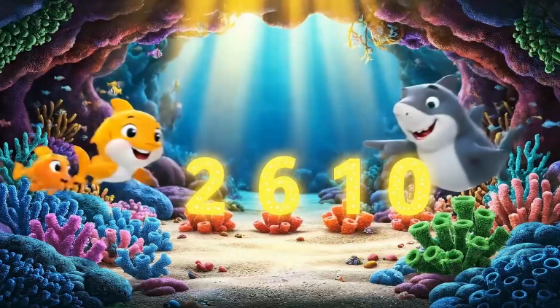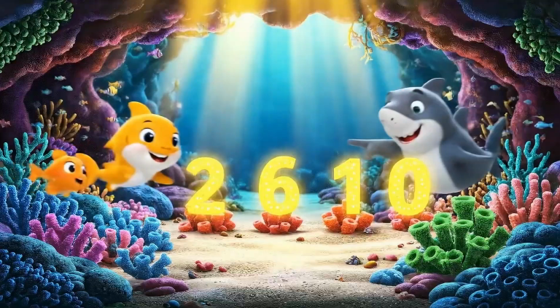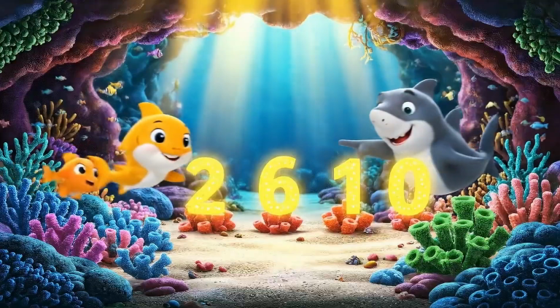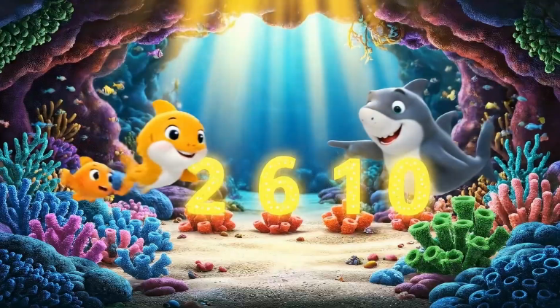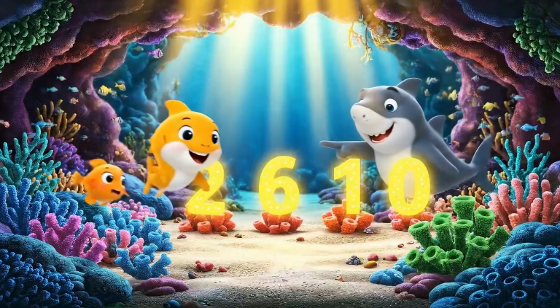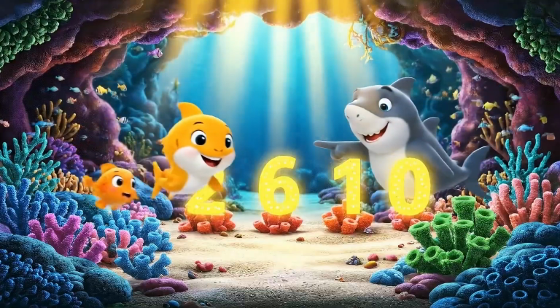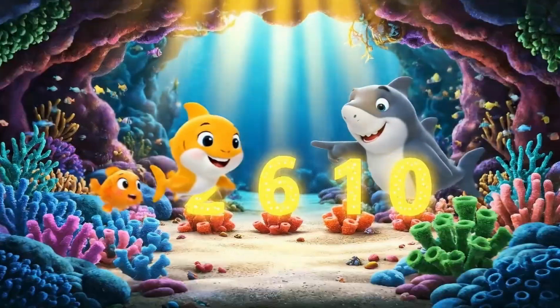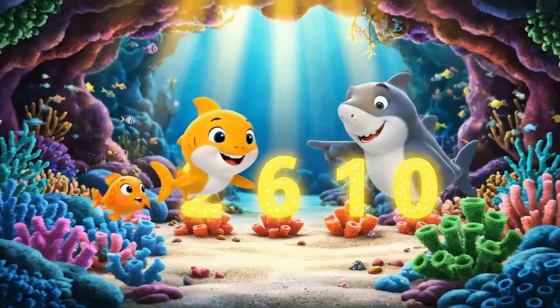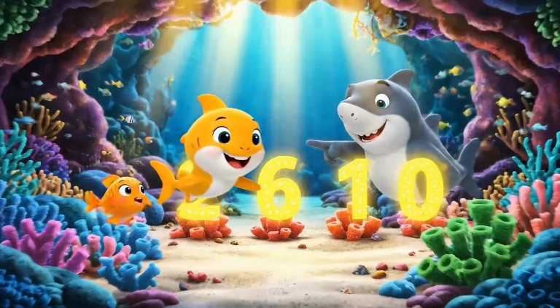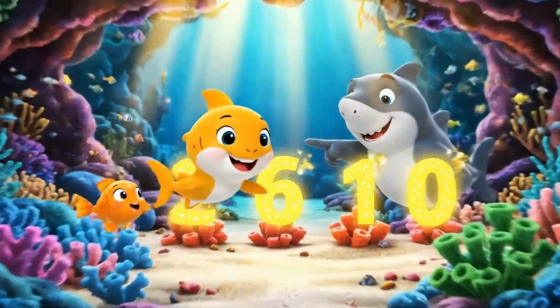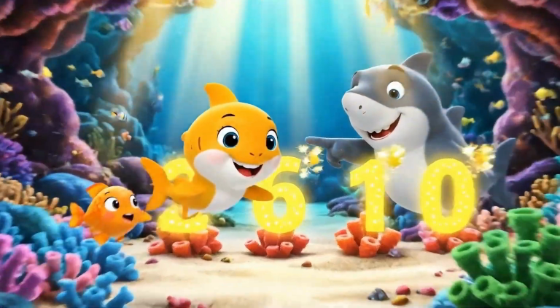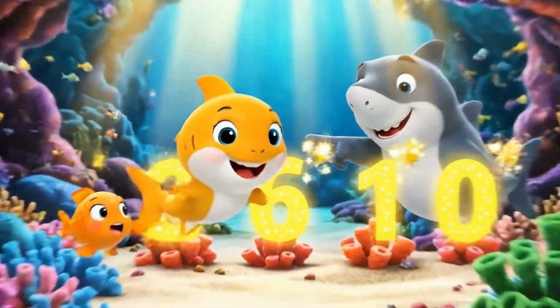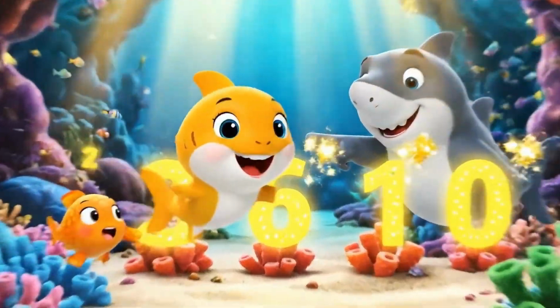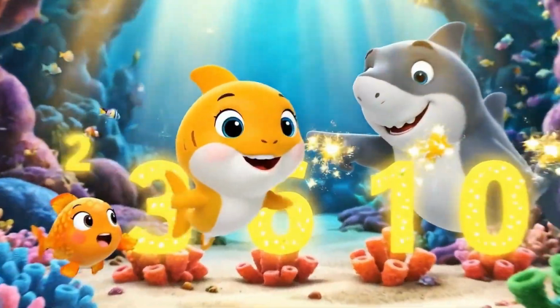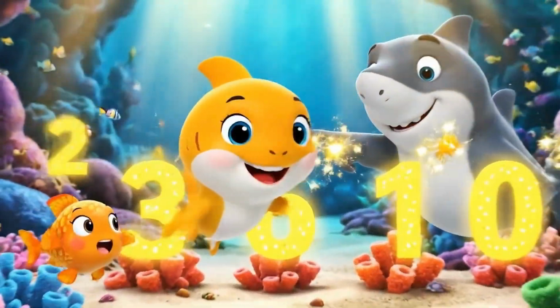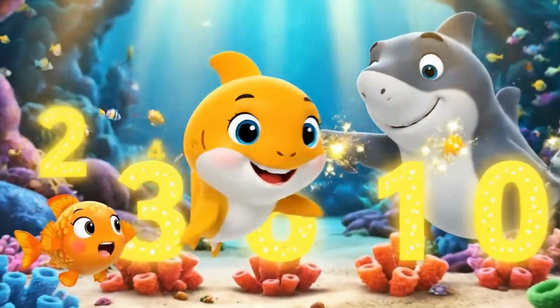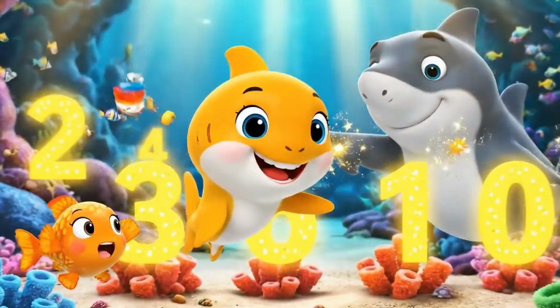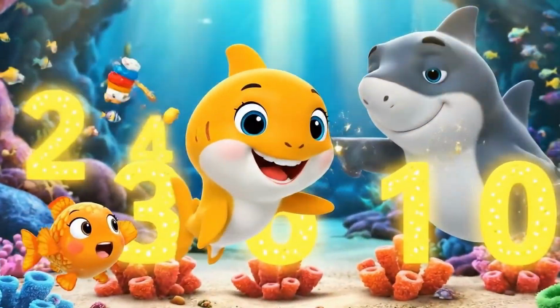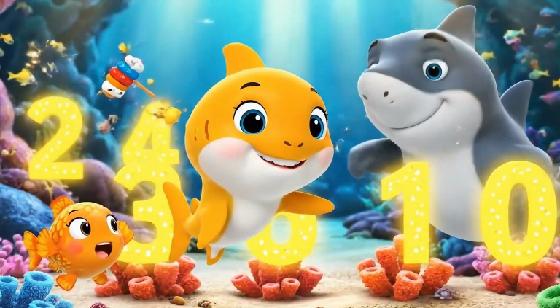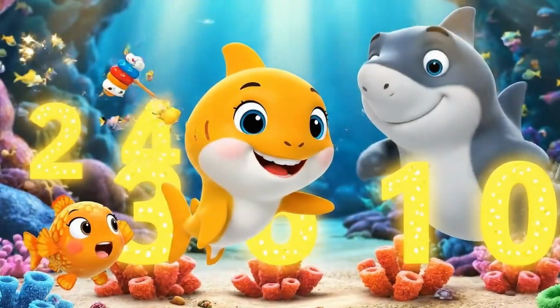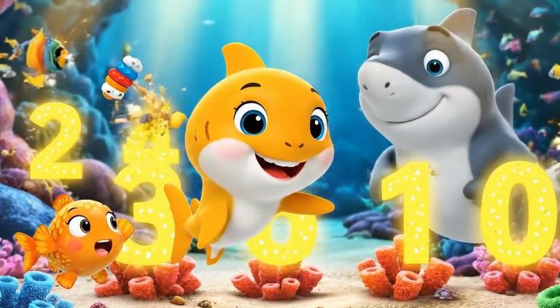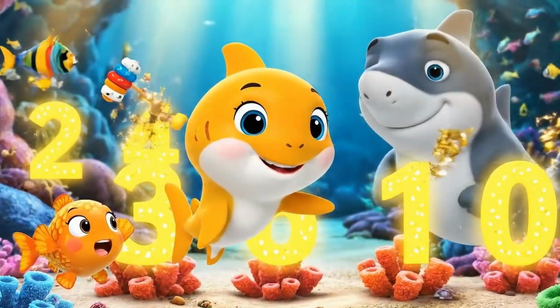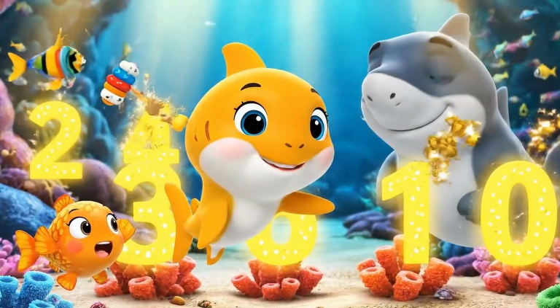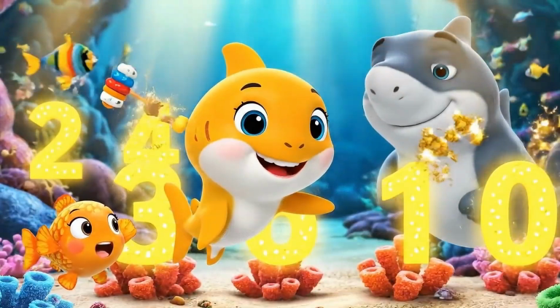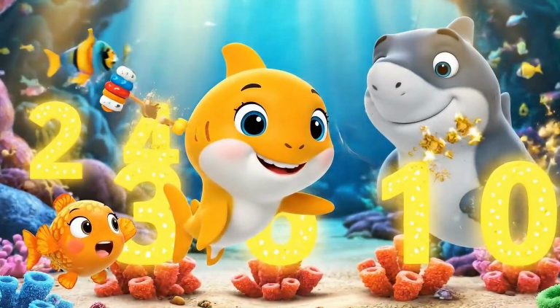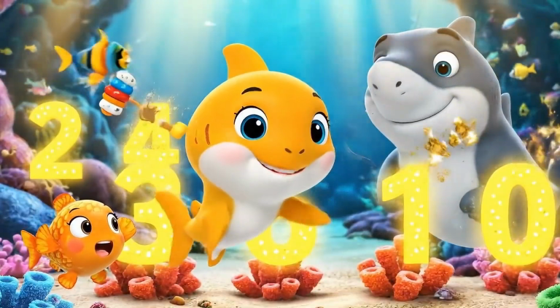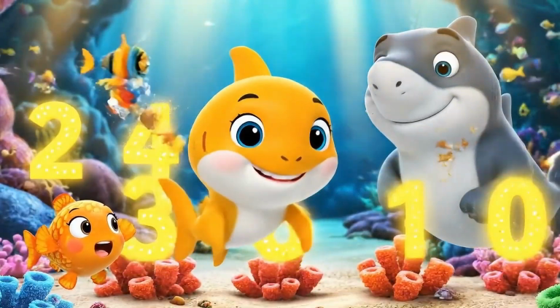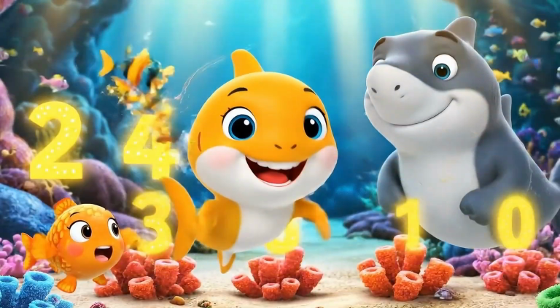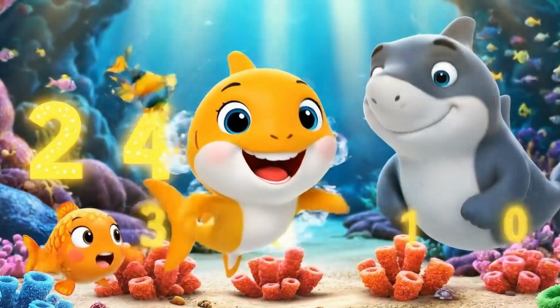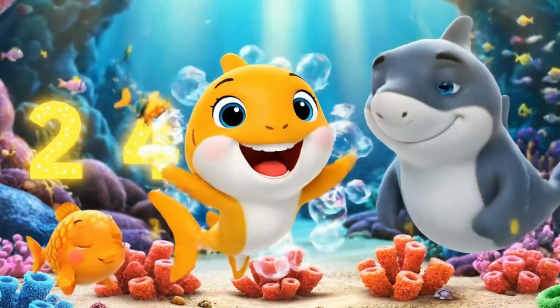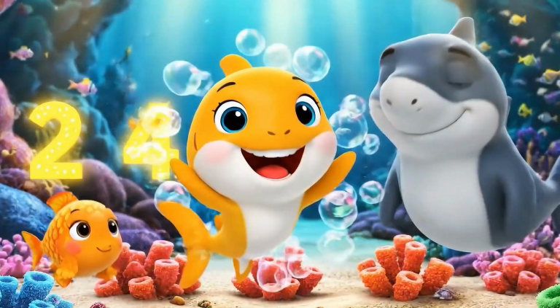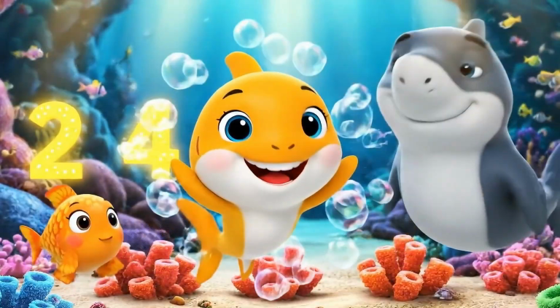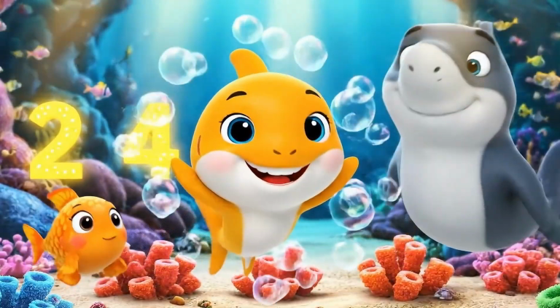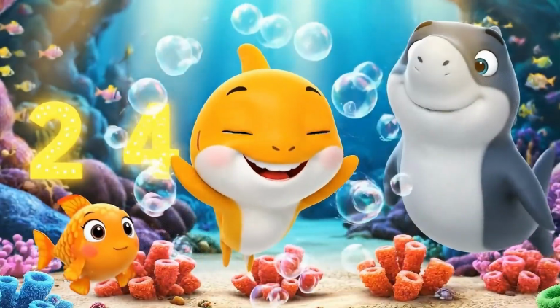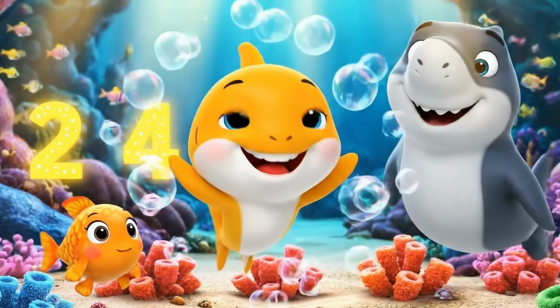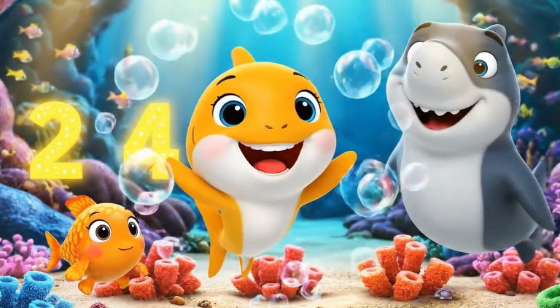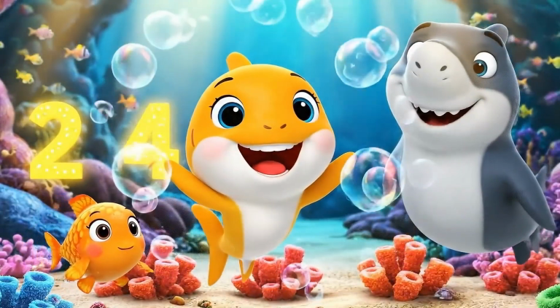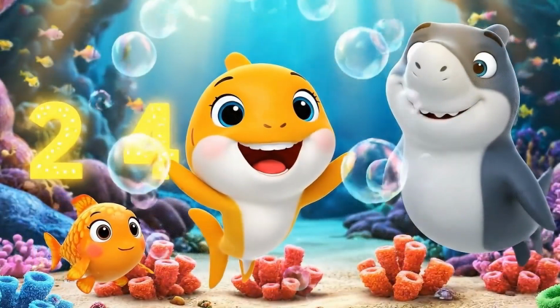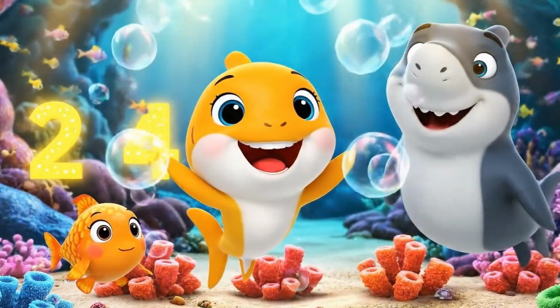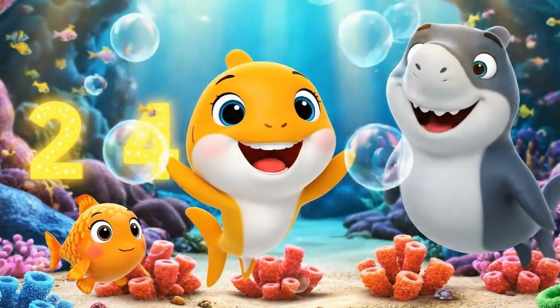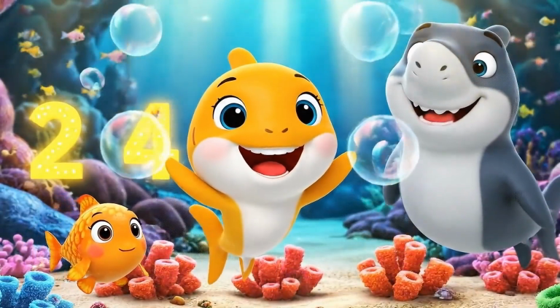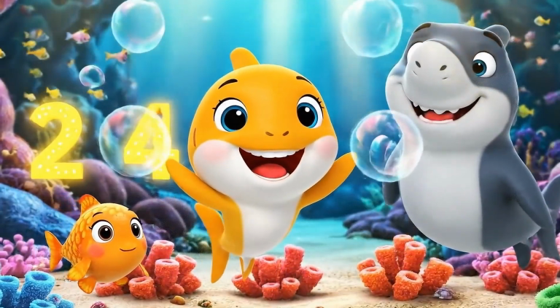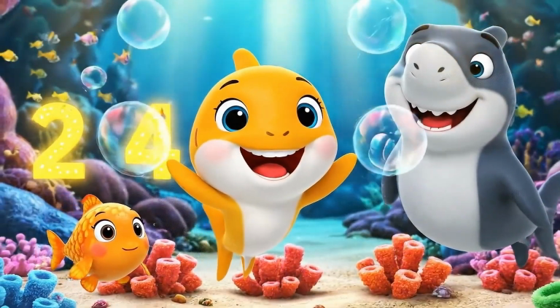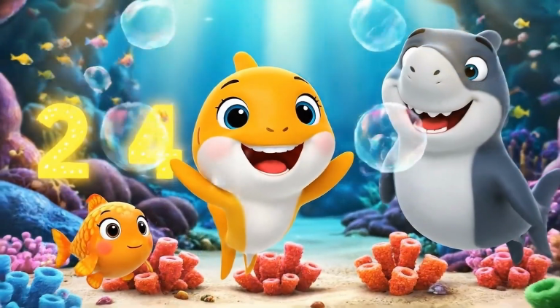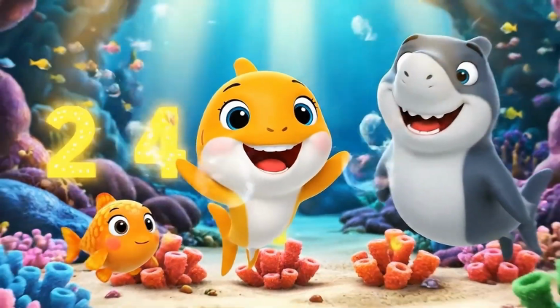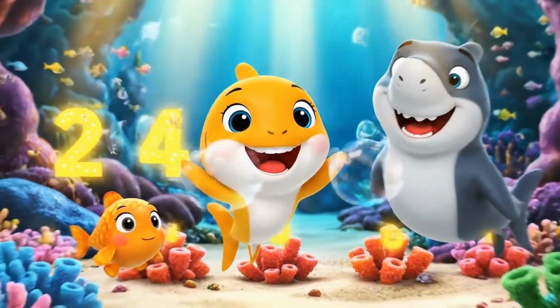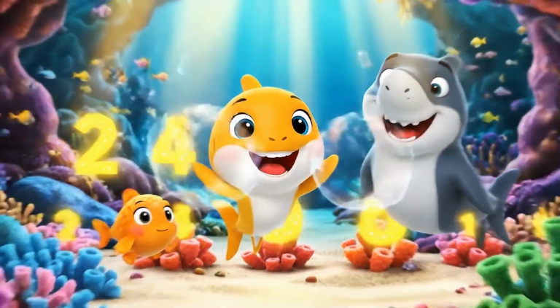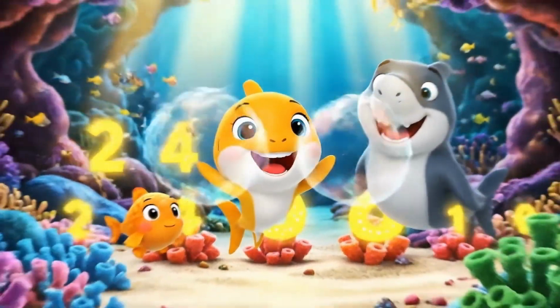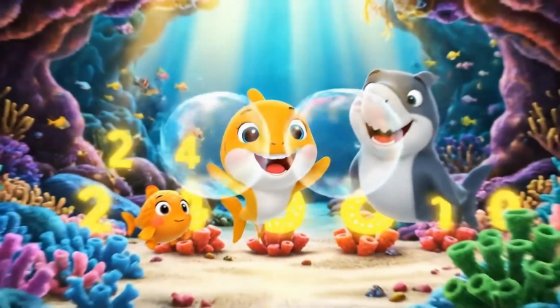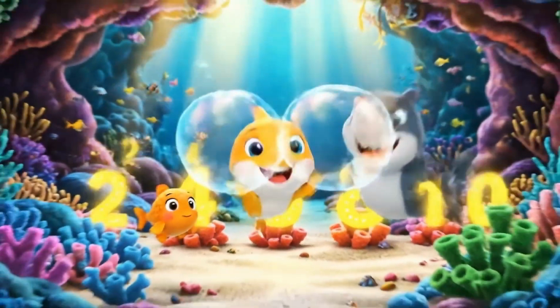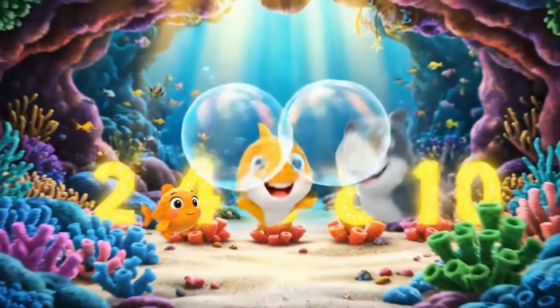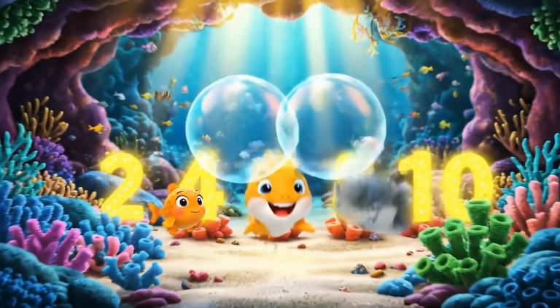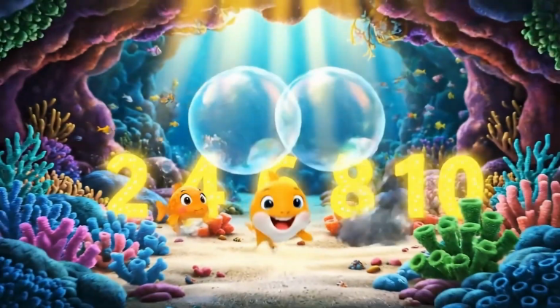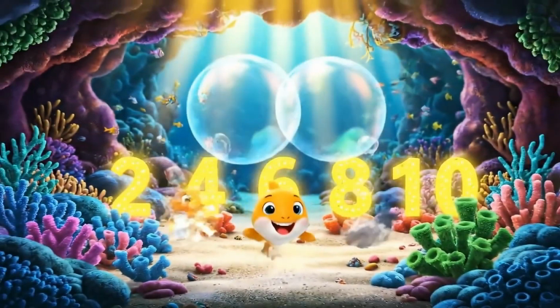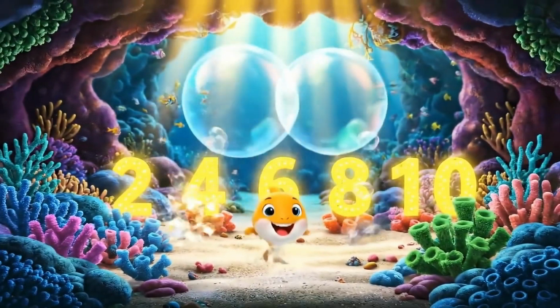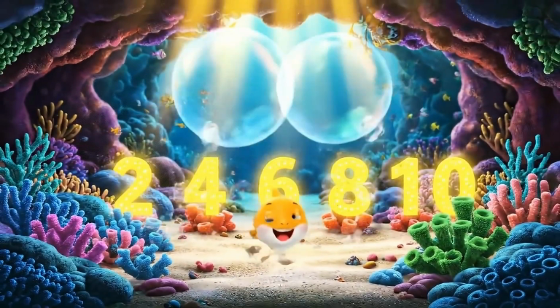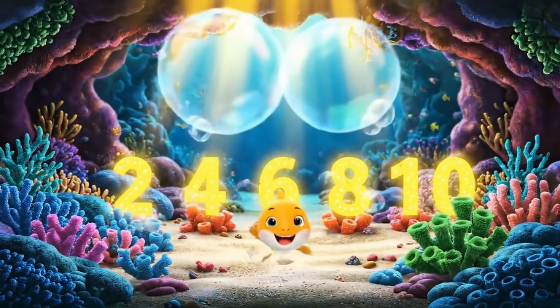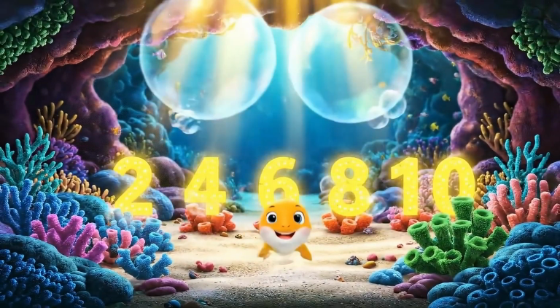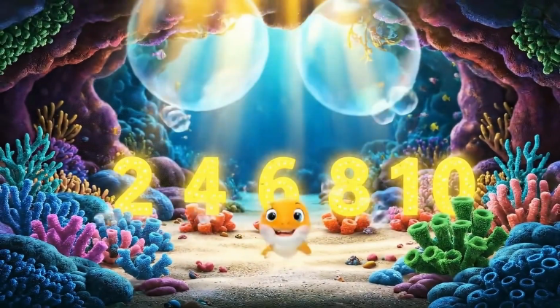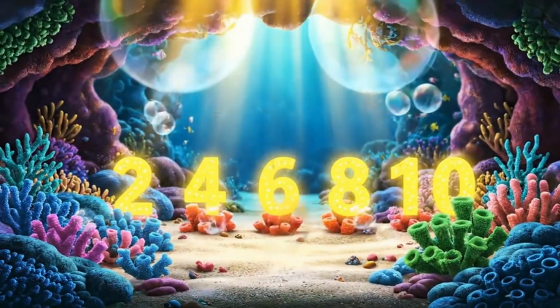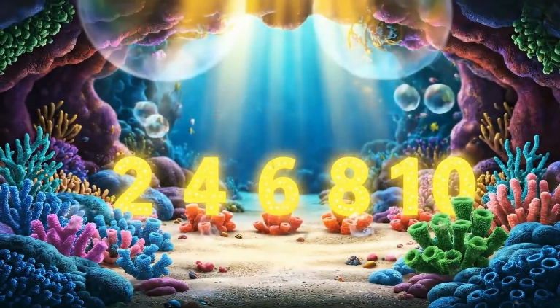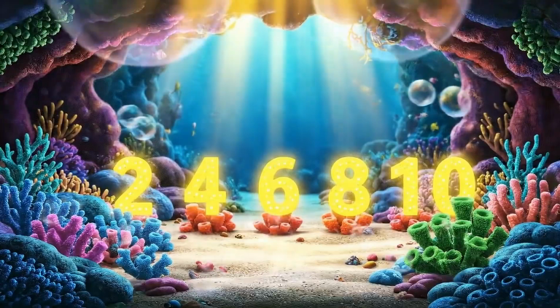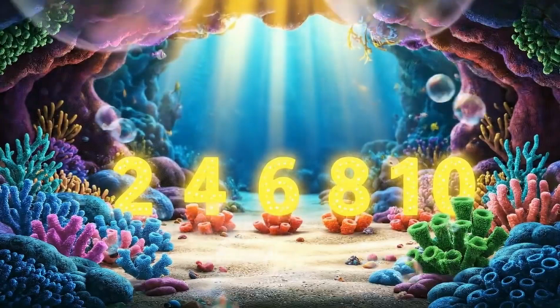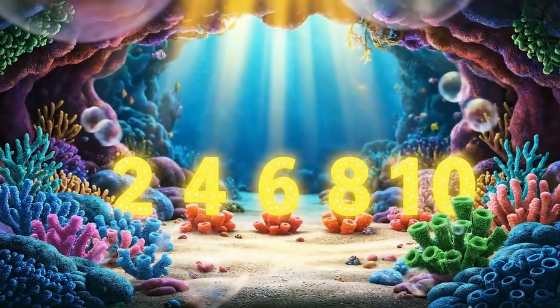Baby shark, can you count all the even numbers with me? Yes! 2, 4, 6, 8, 10! Go, baby shark! Go!